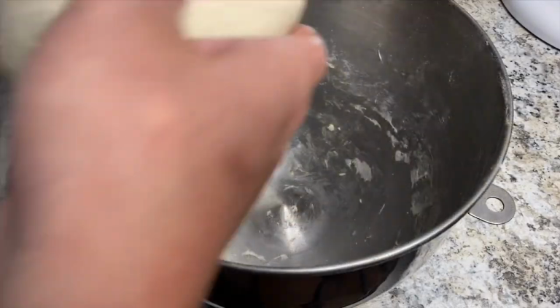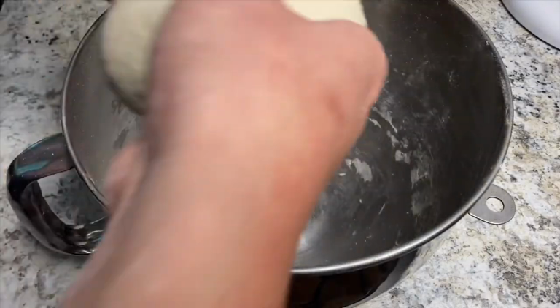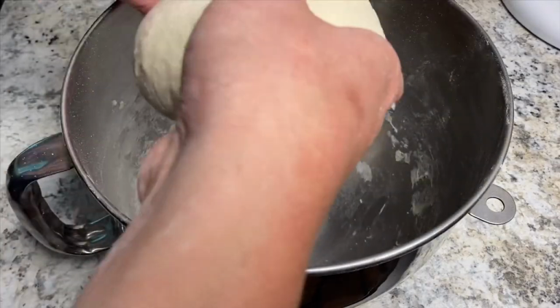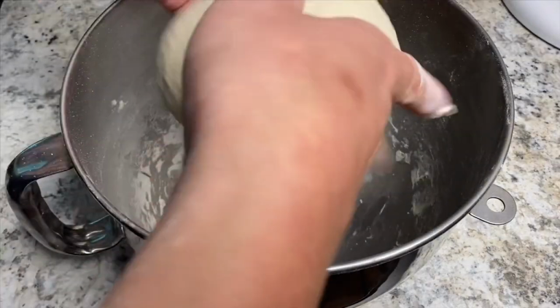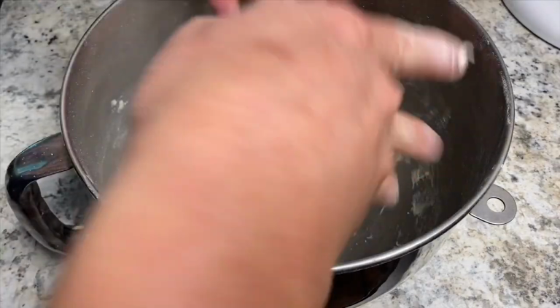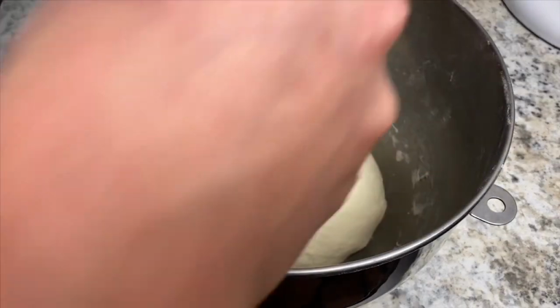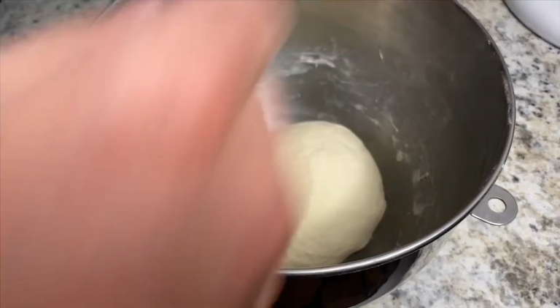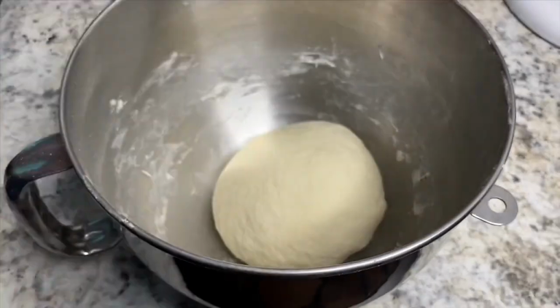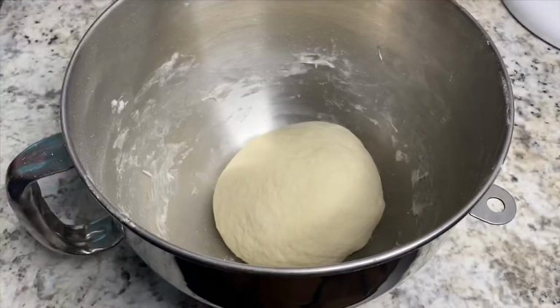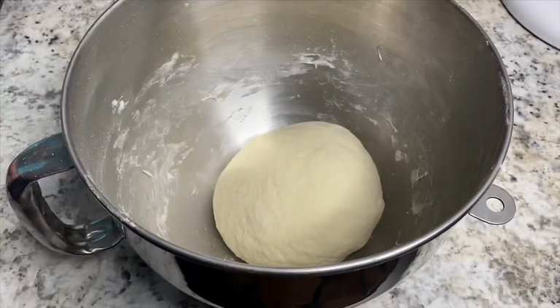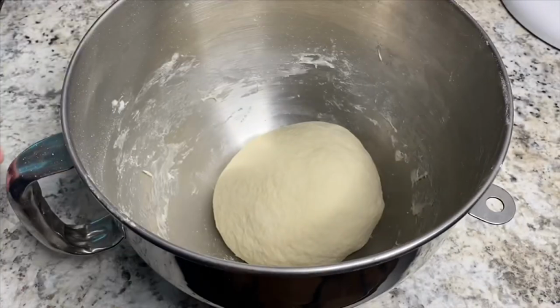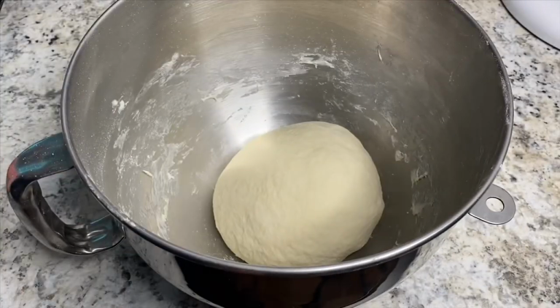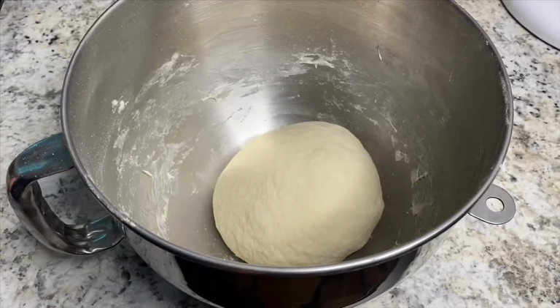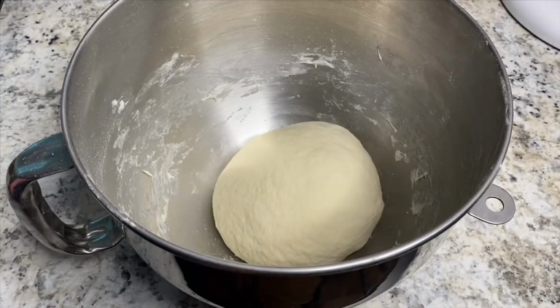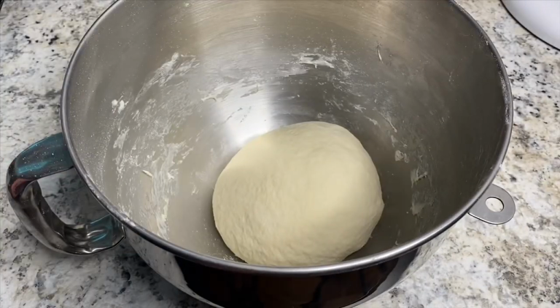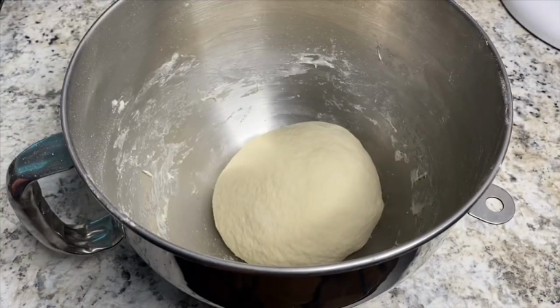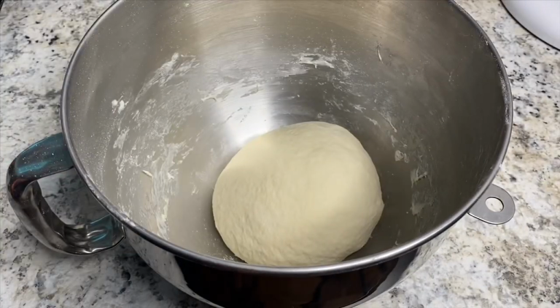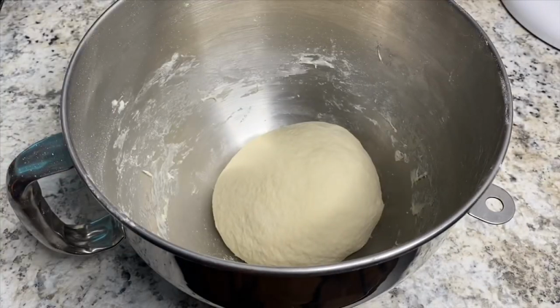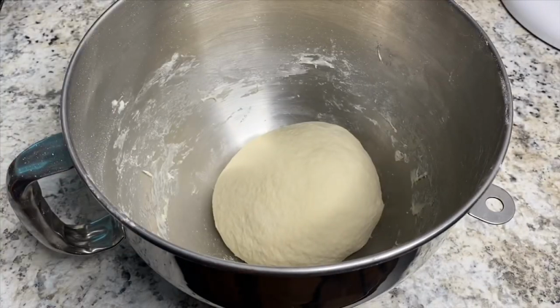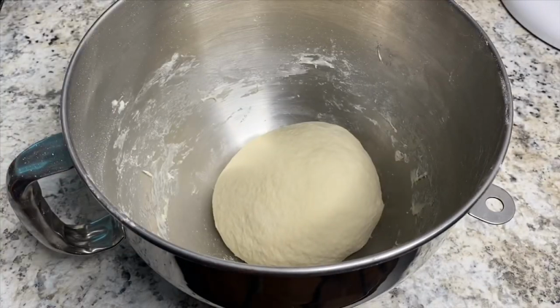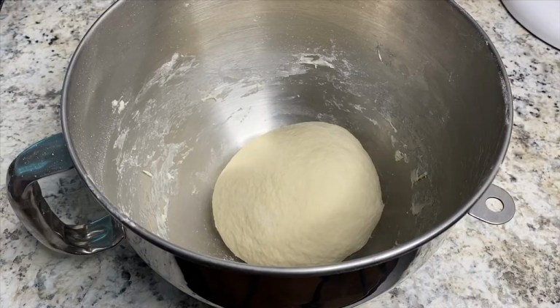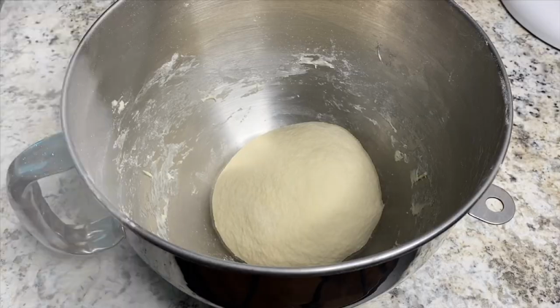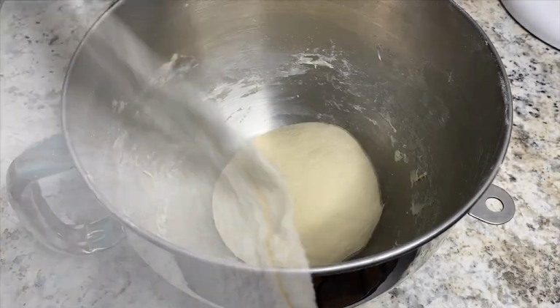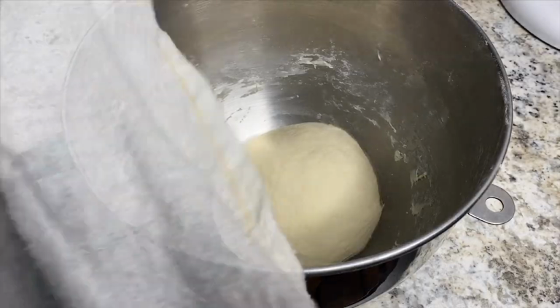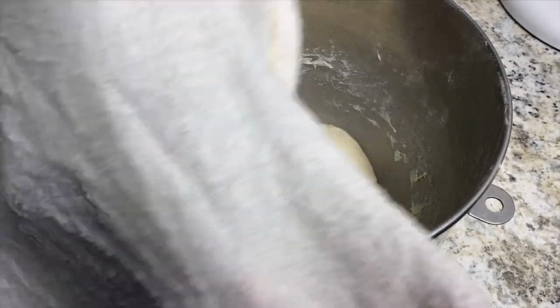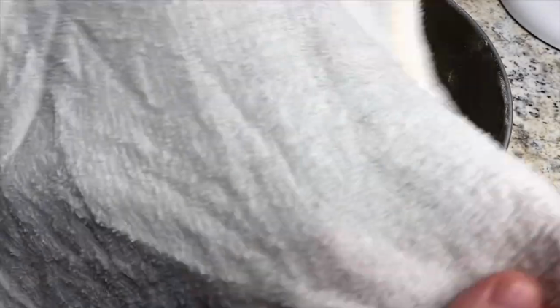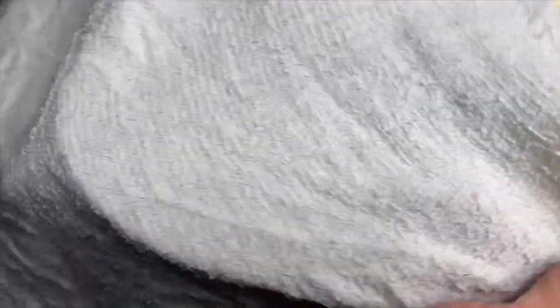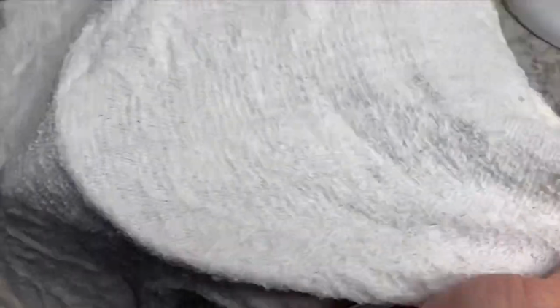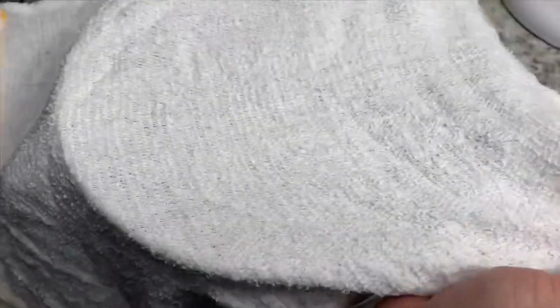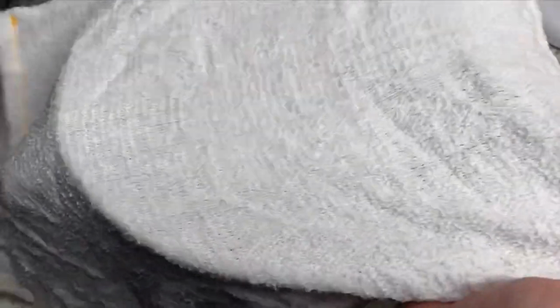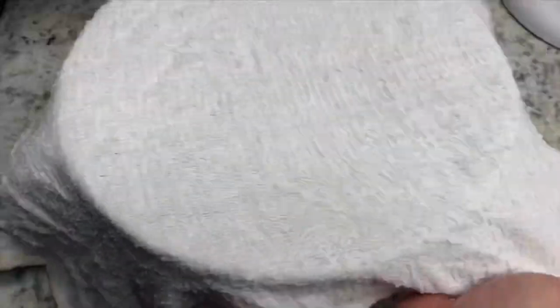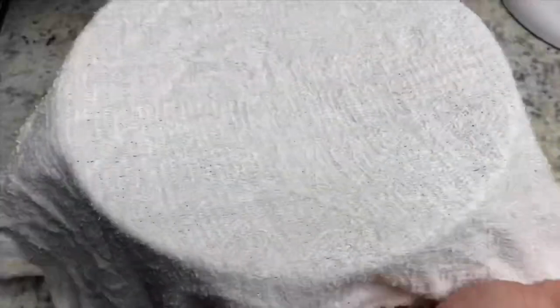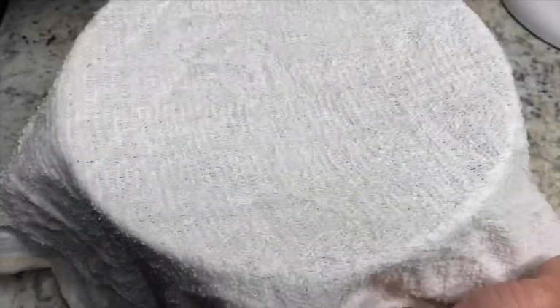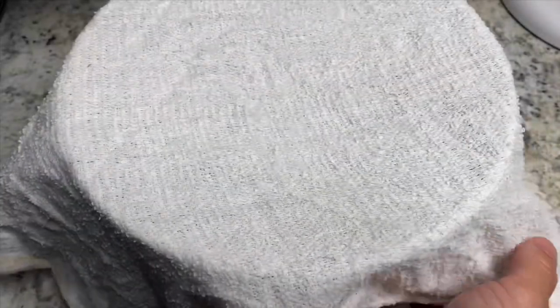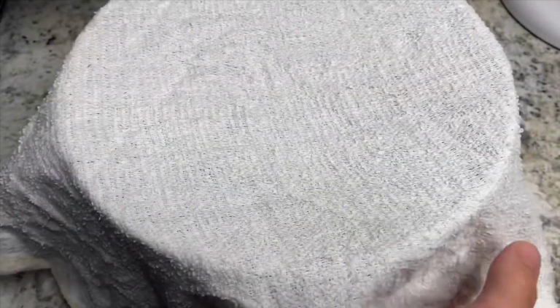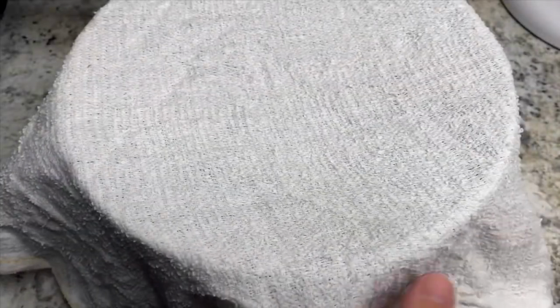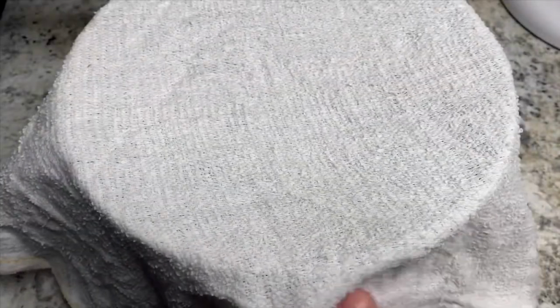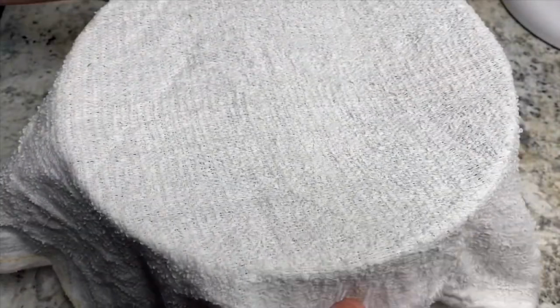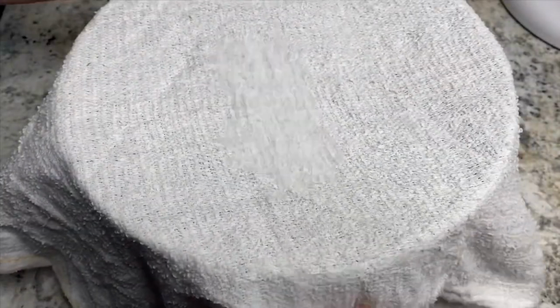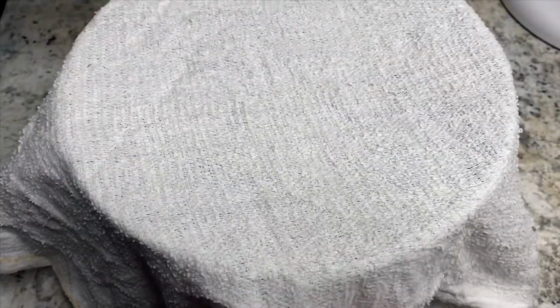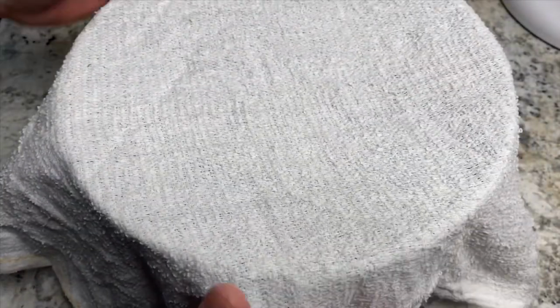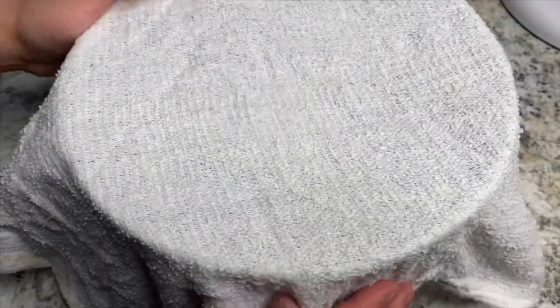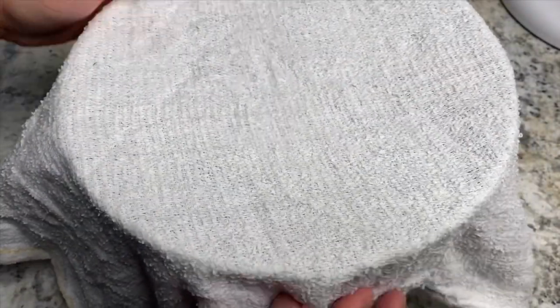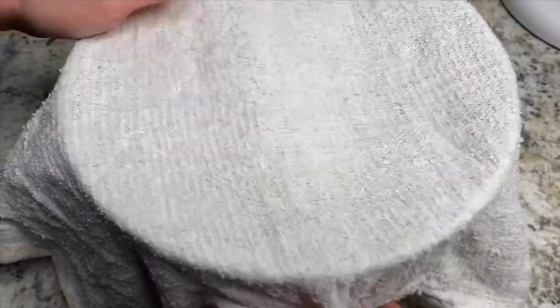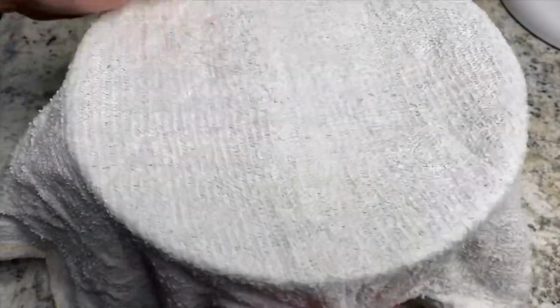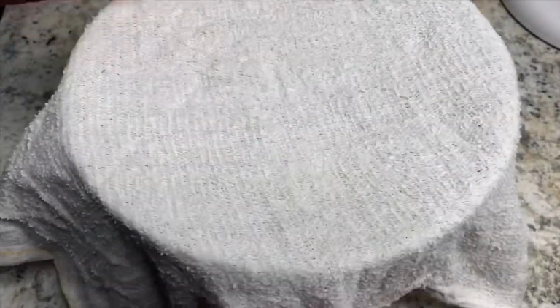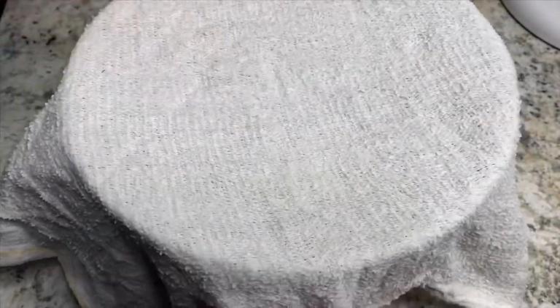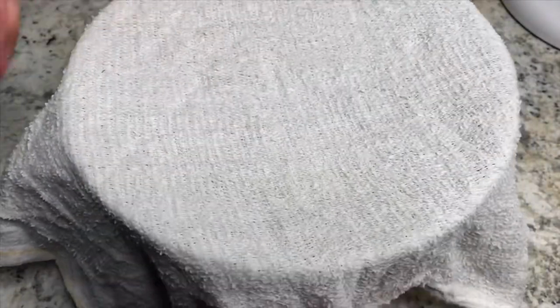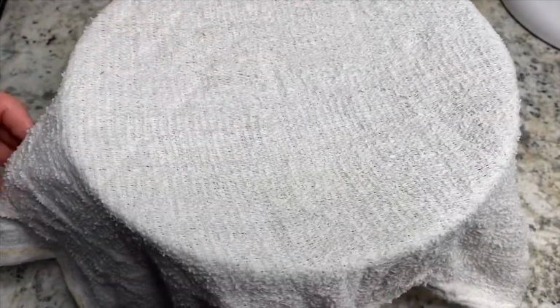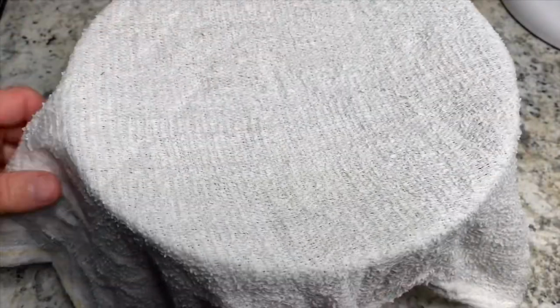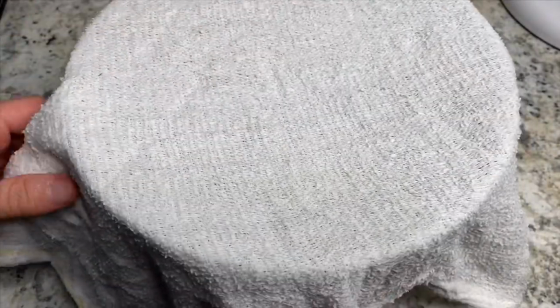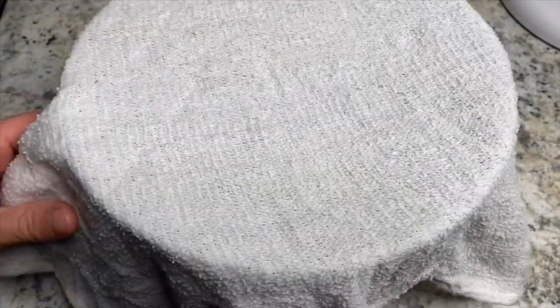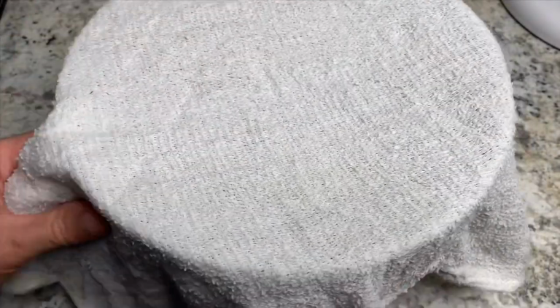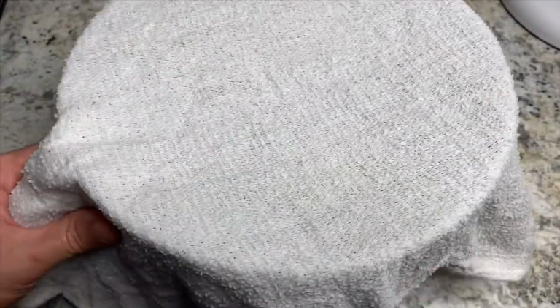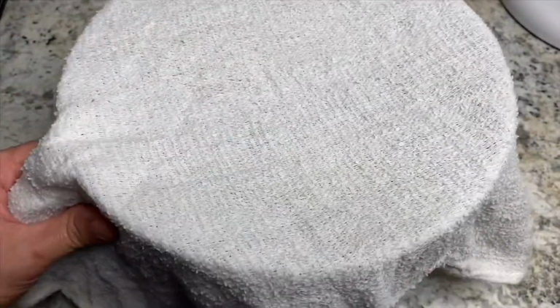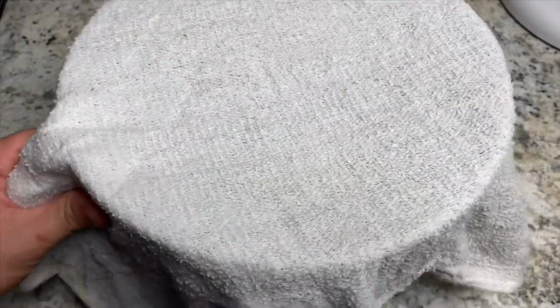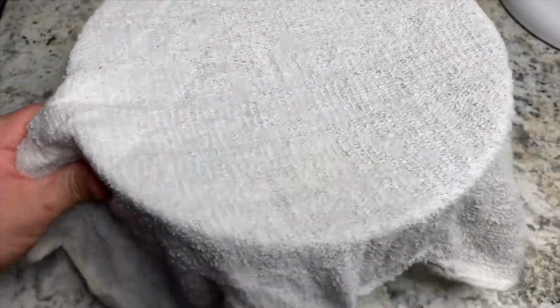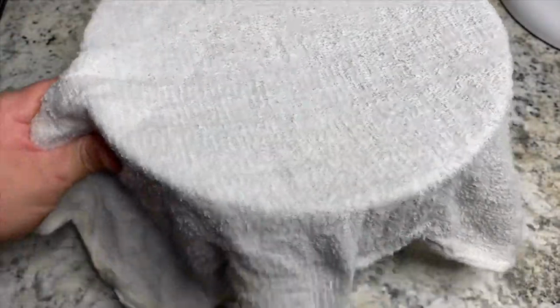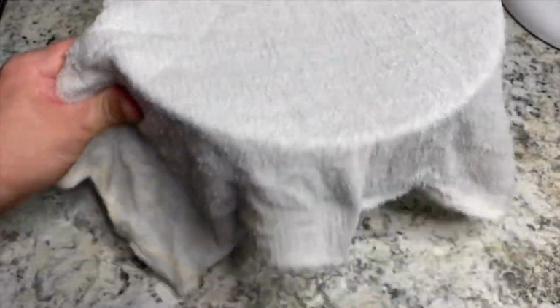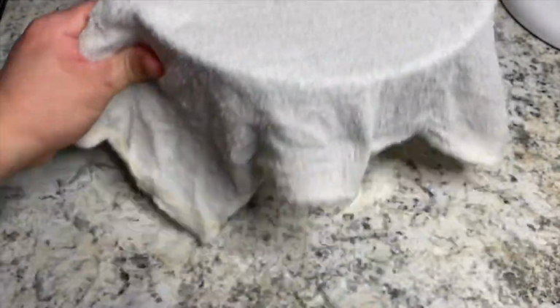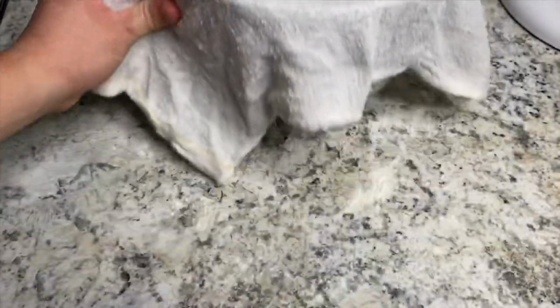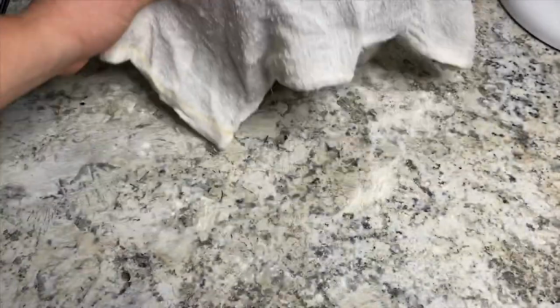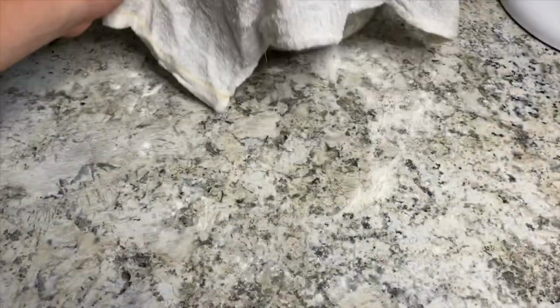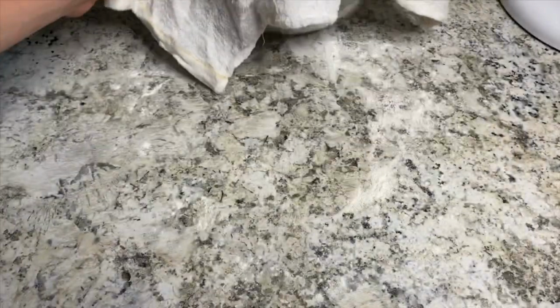Once you've got it in a ball shape, throw it back into the bowl, cover it with a damp towel or plastic wrap, push it off to the side, and let it rest for about two hours.